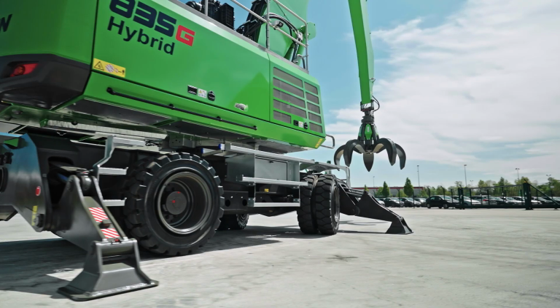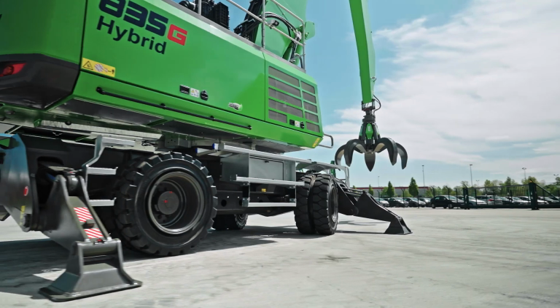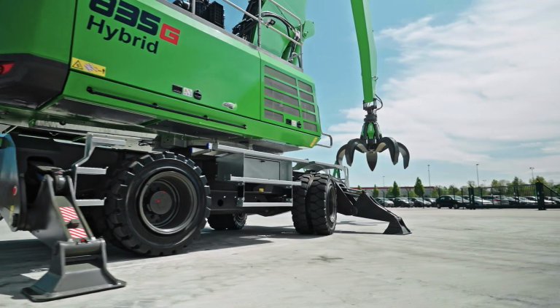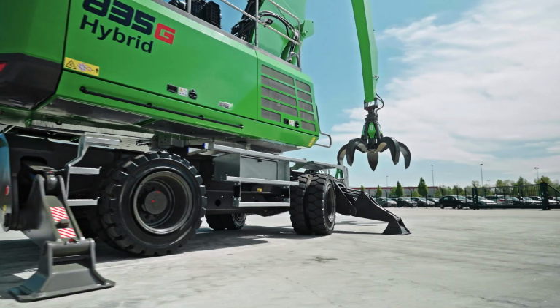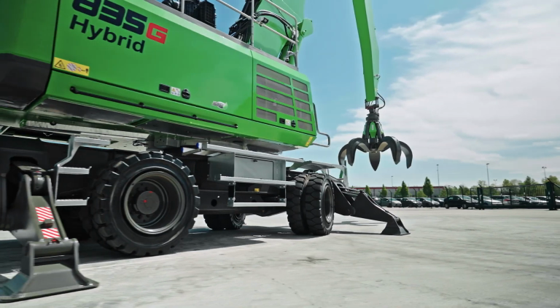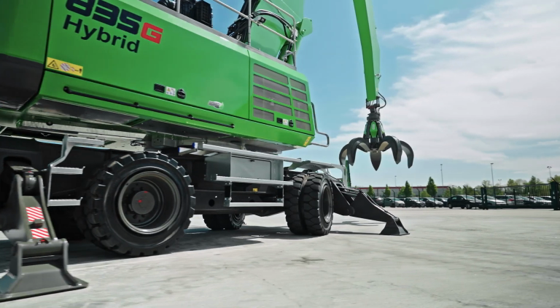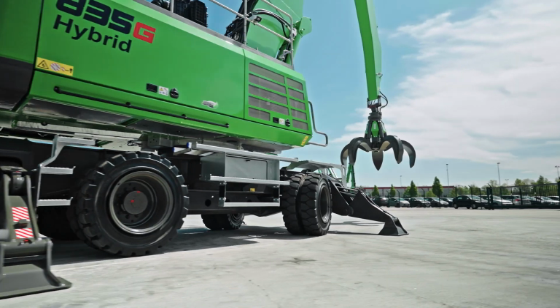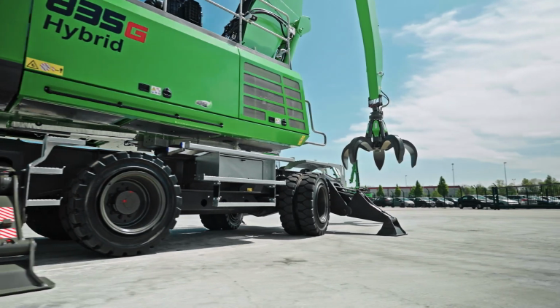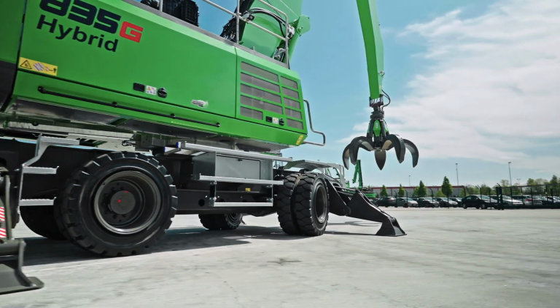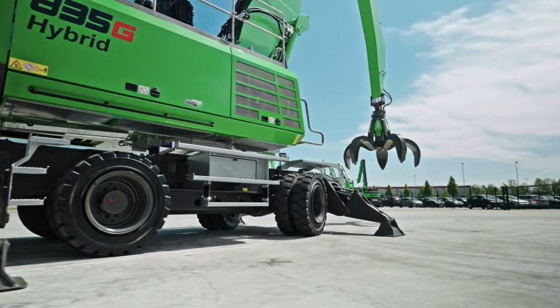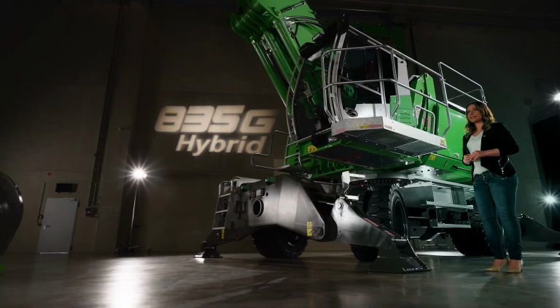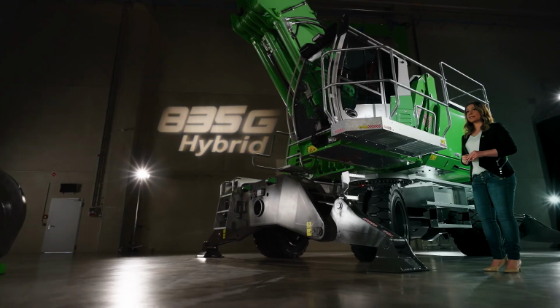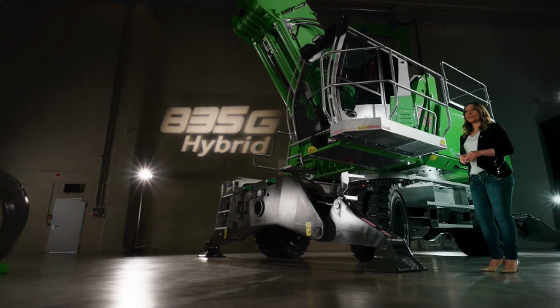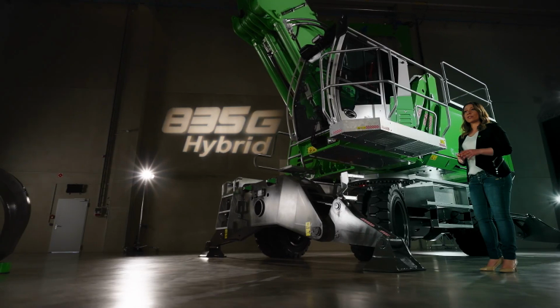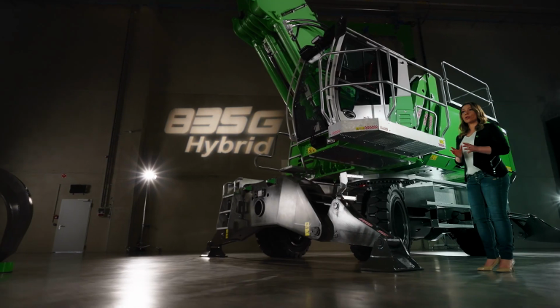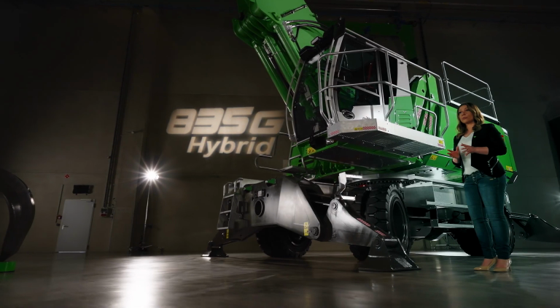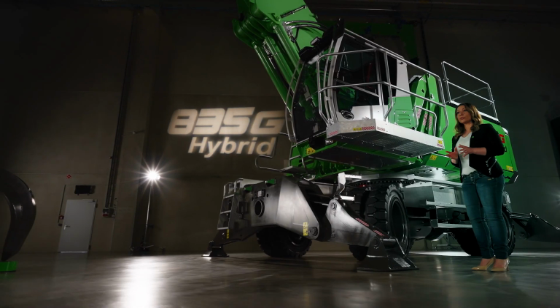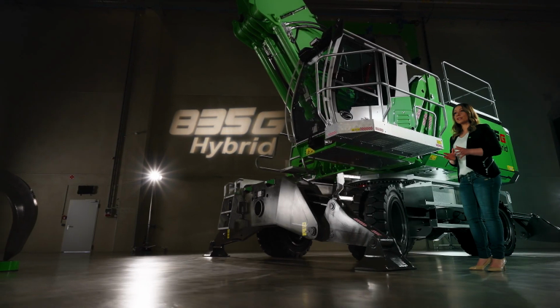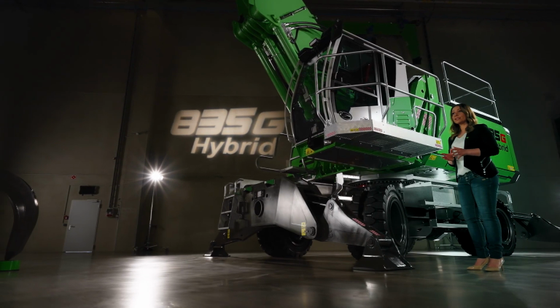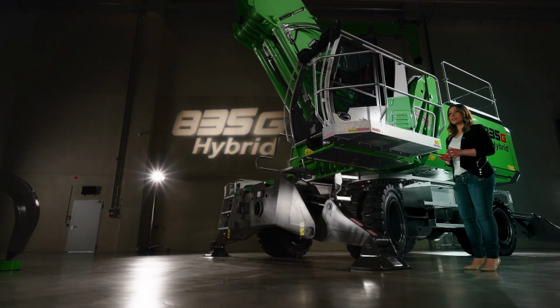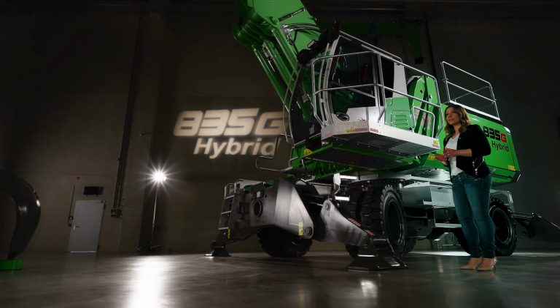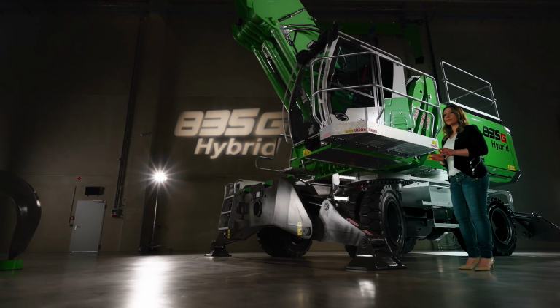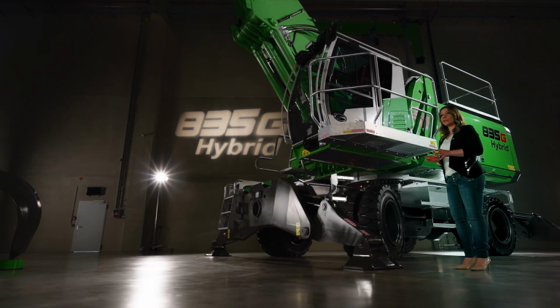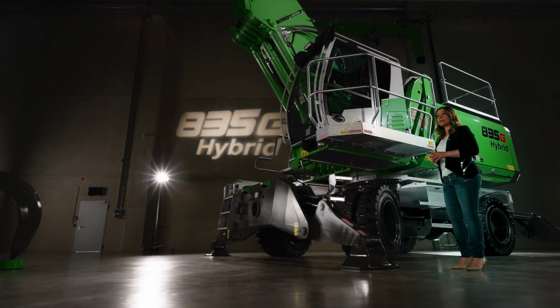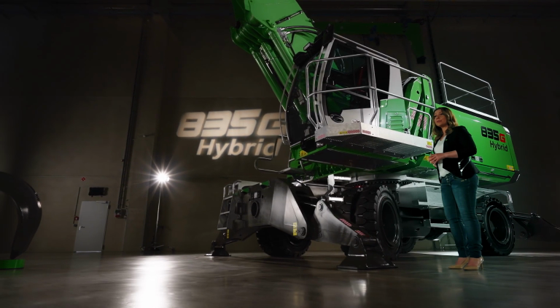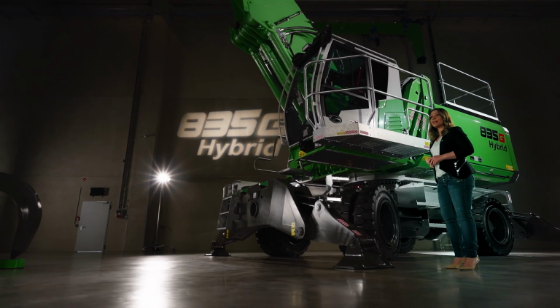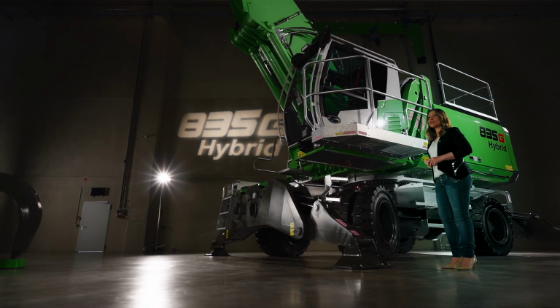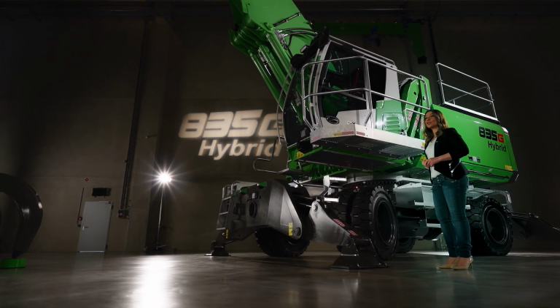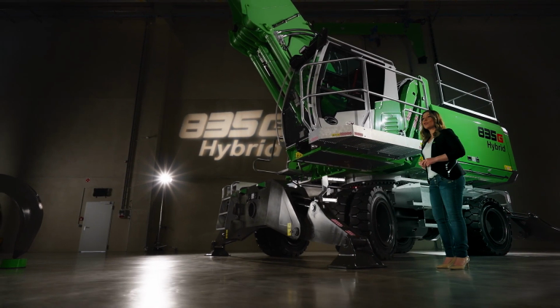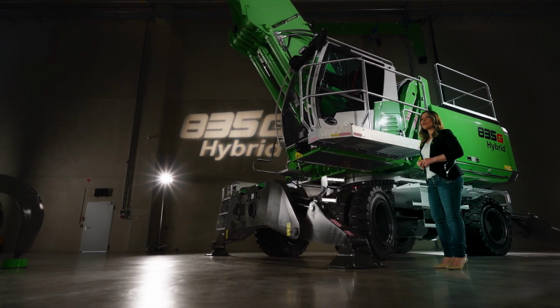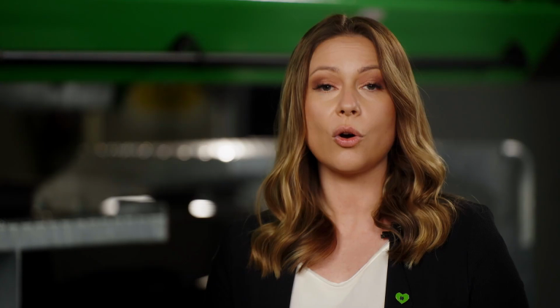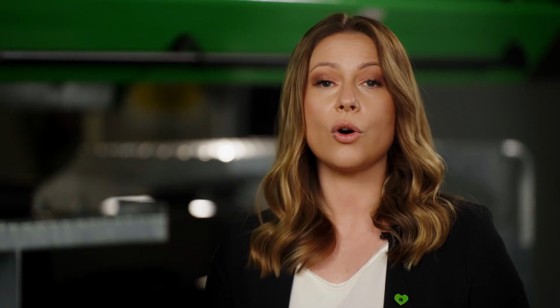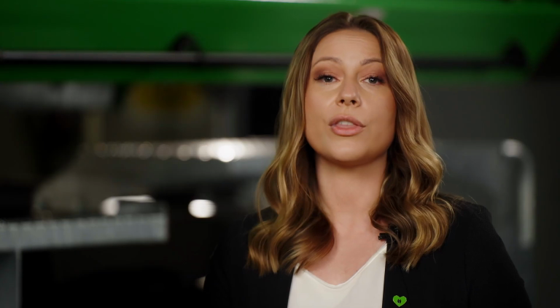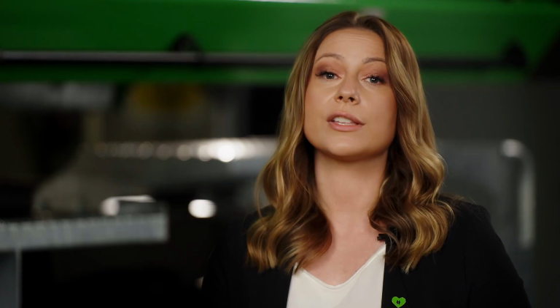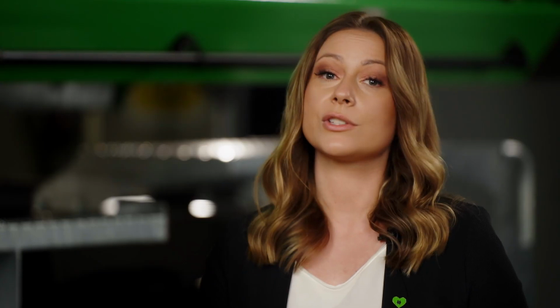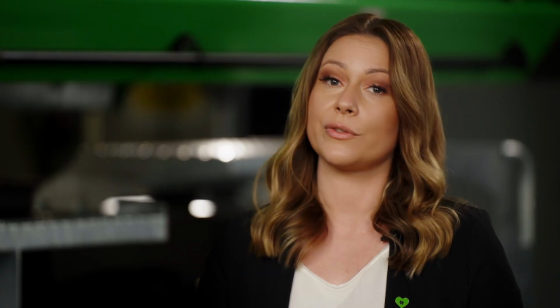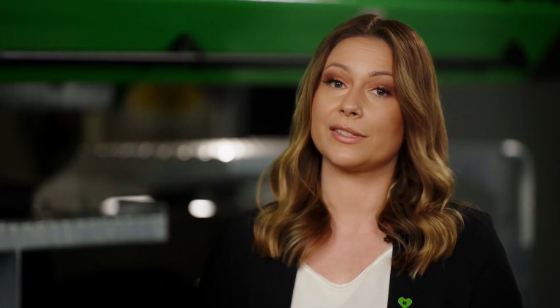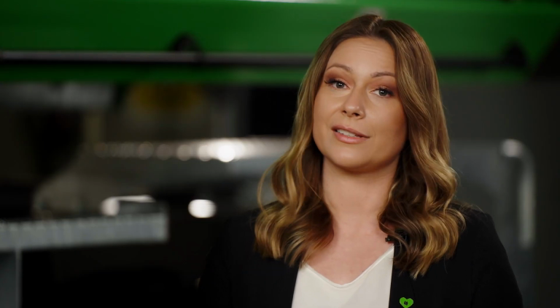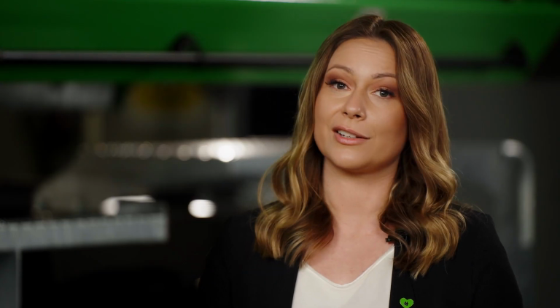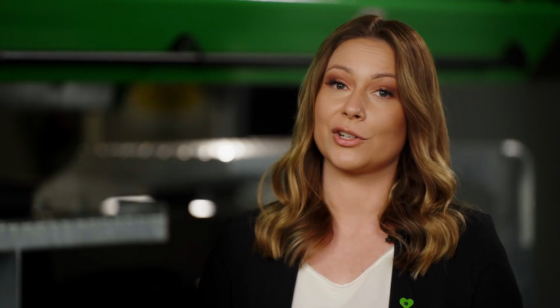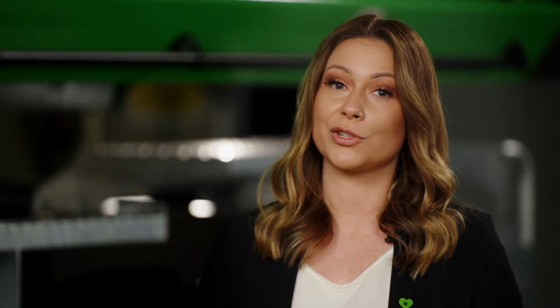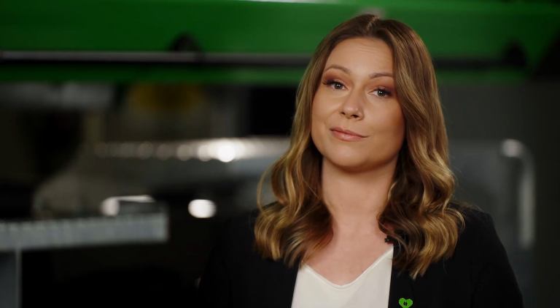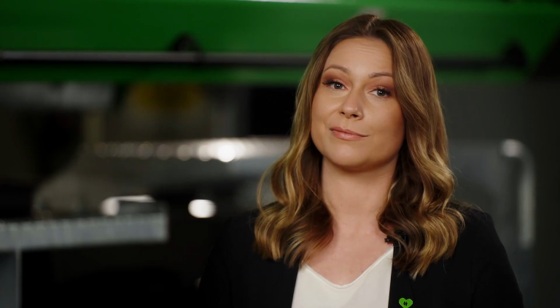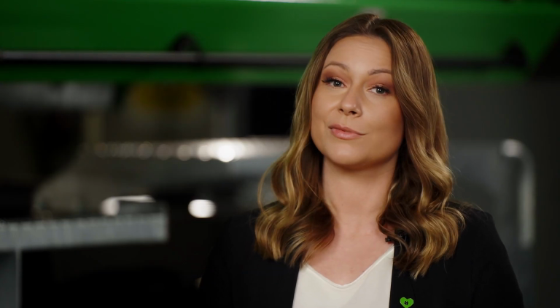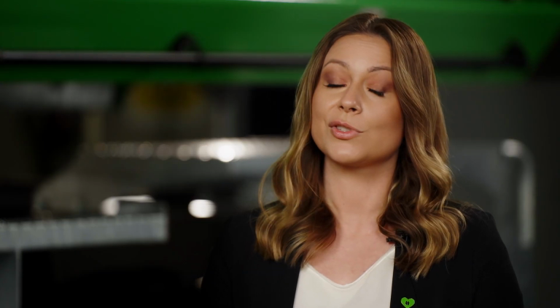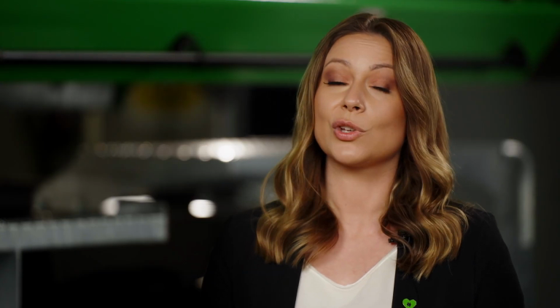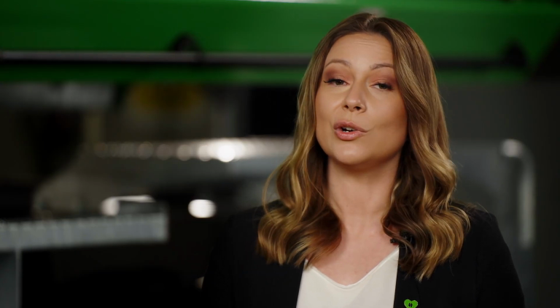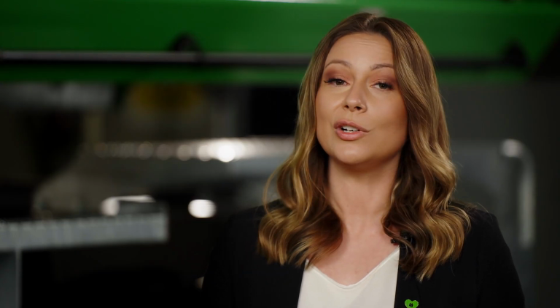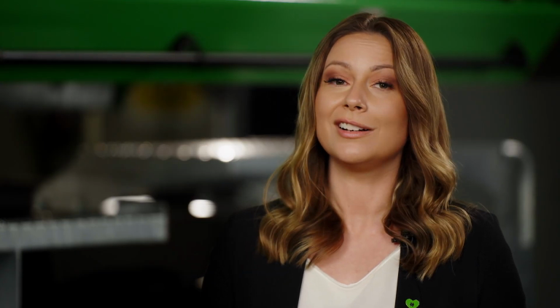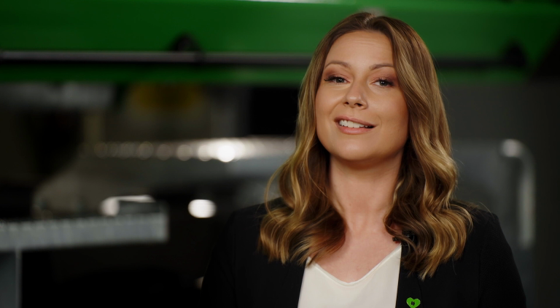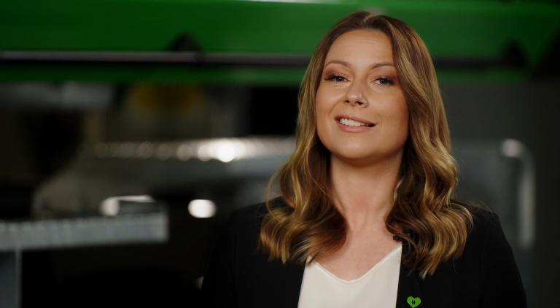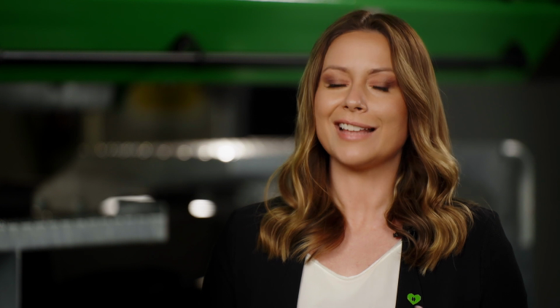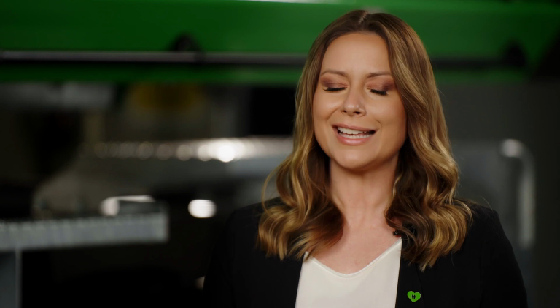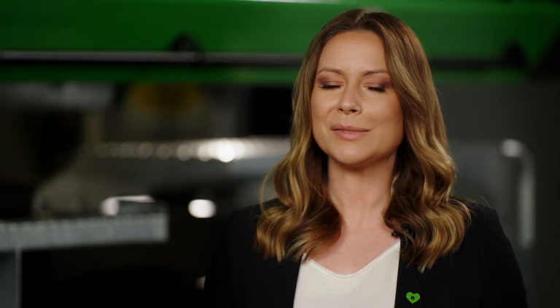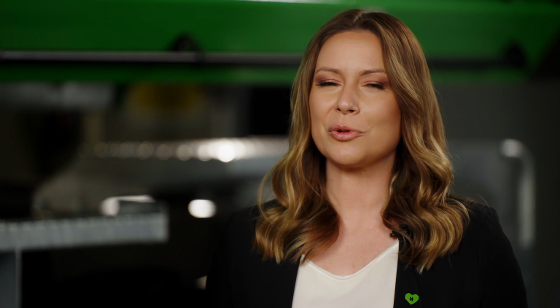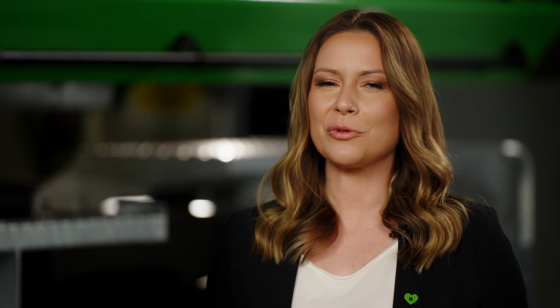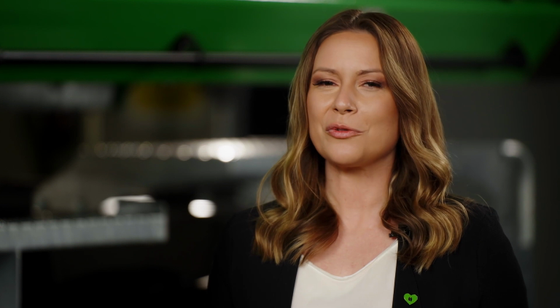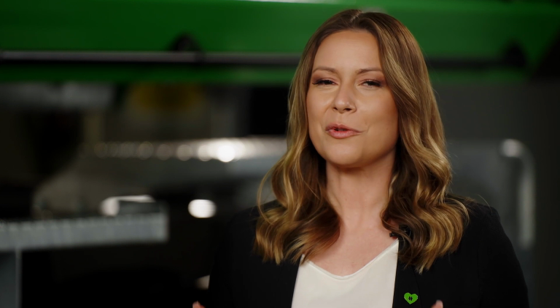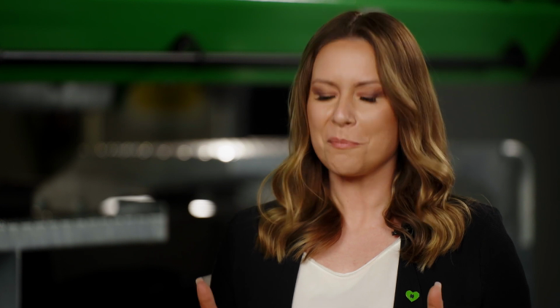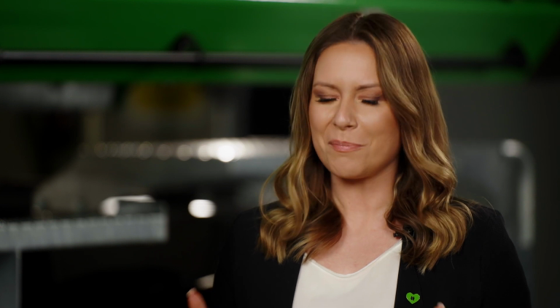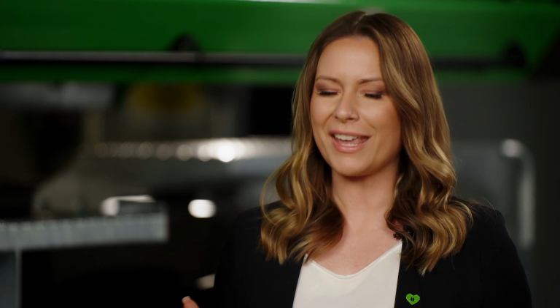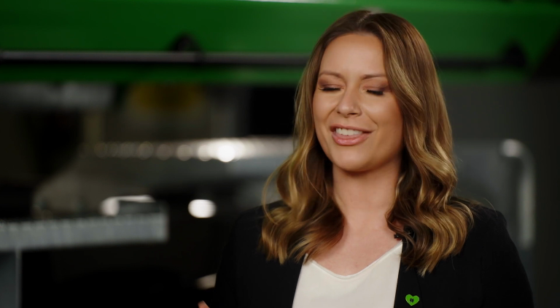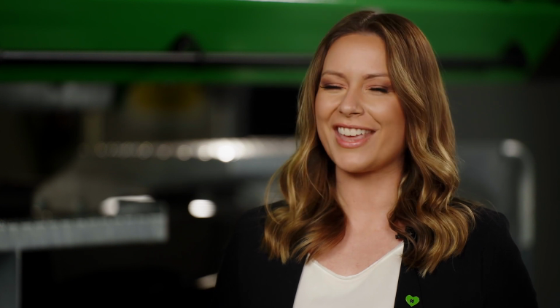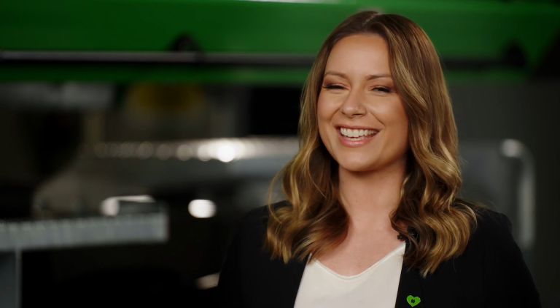Whether it's the operator, the fleet manager, or the service technician — let's move big things.